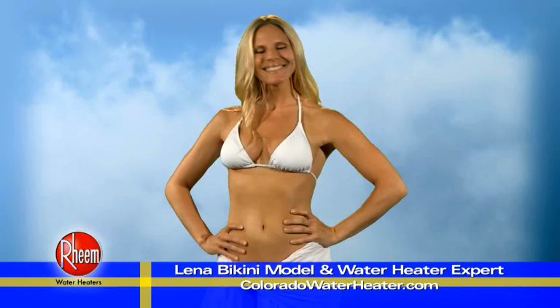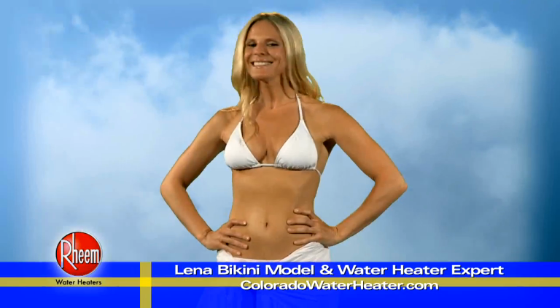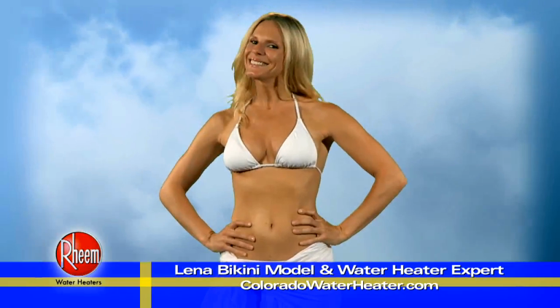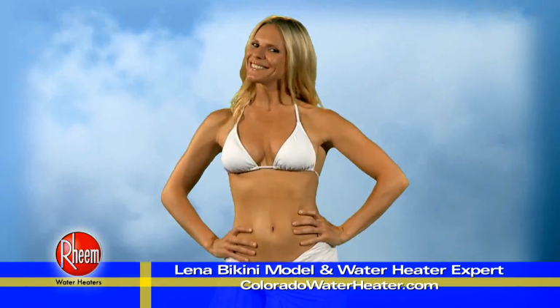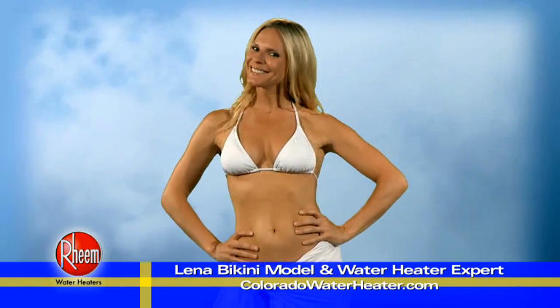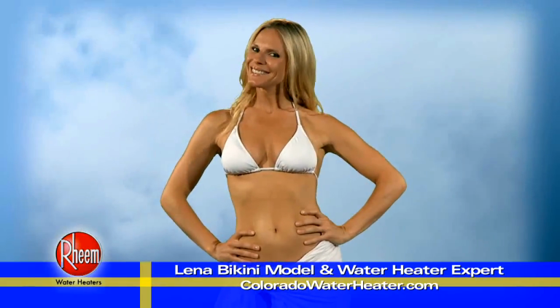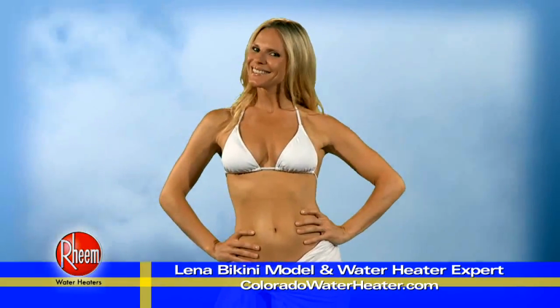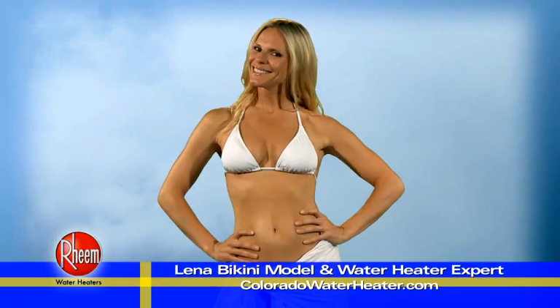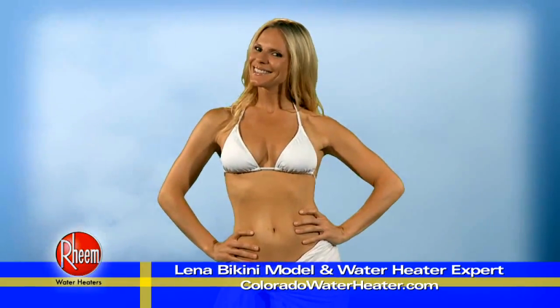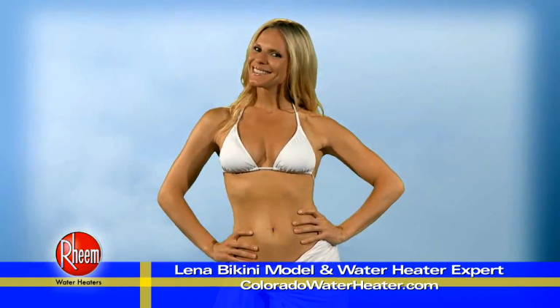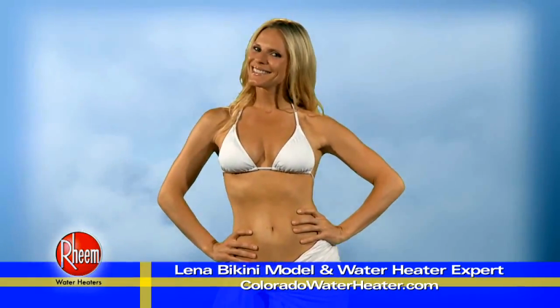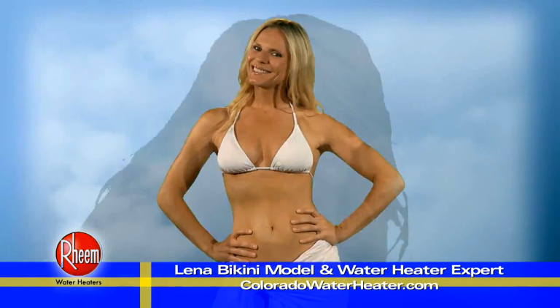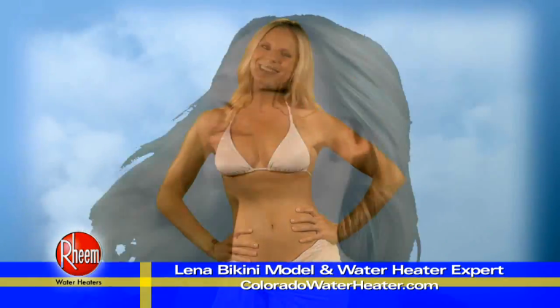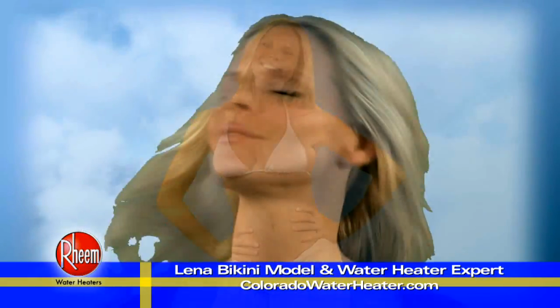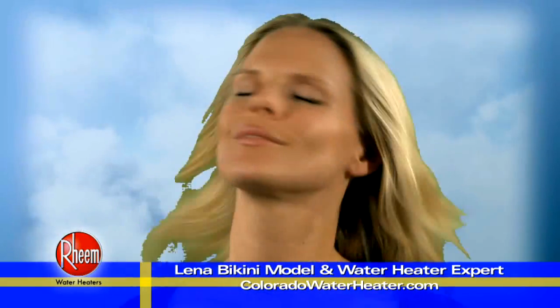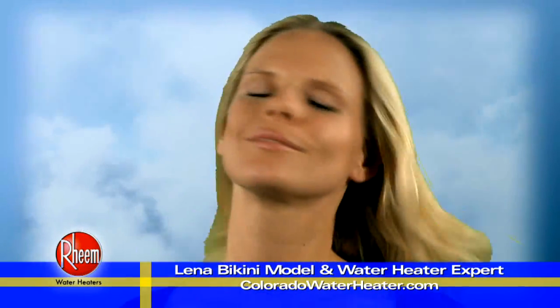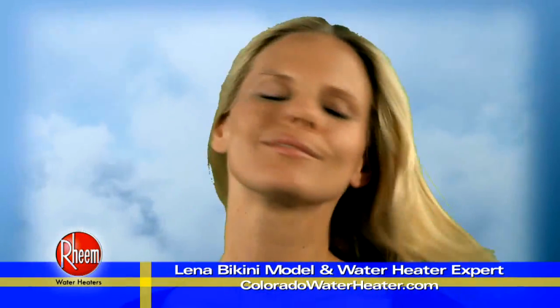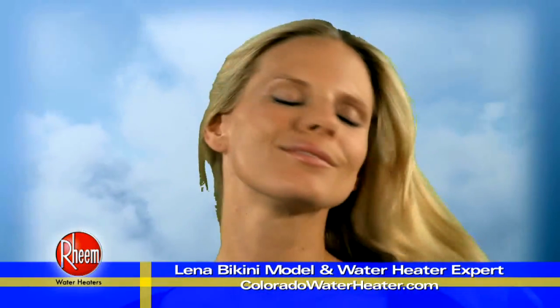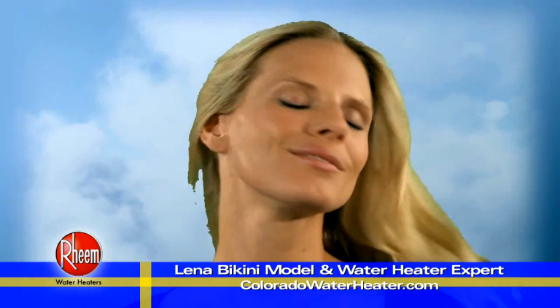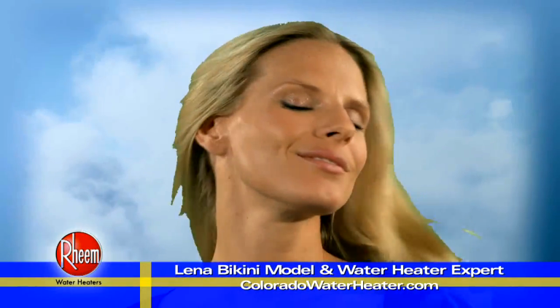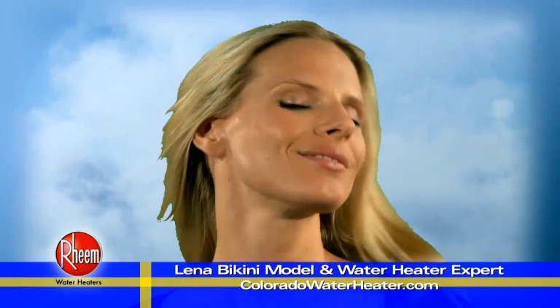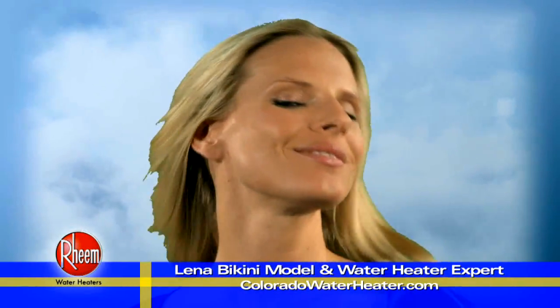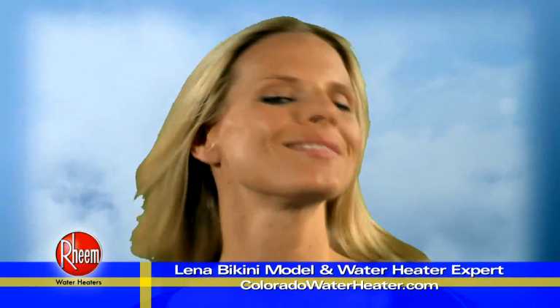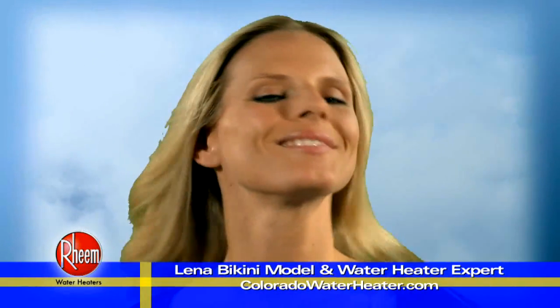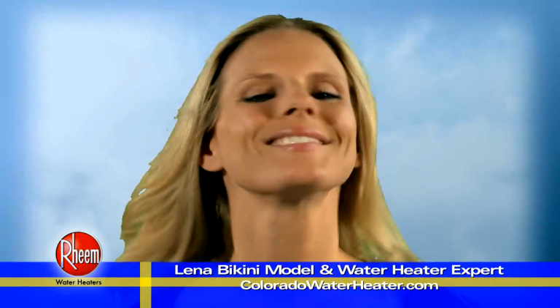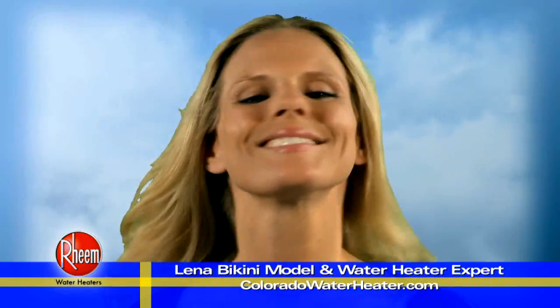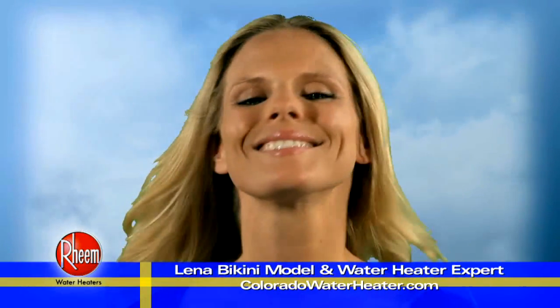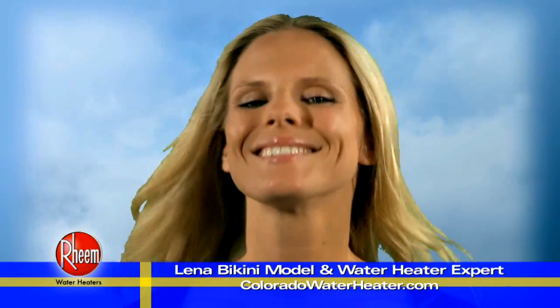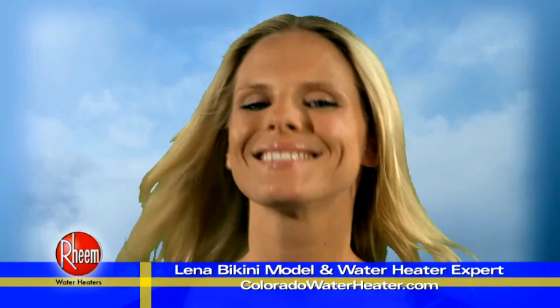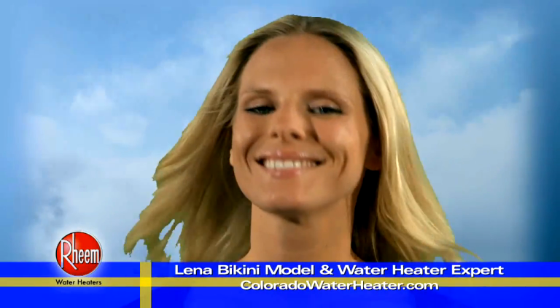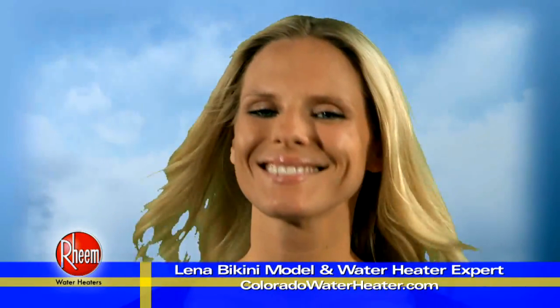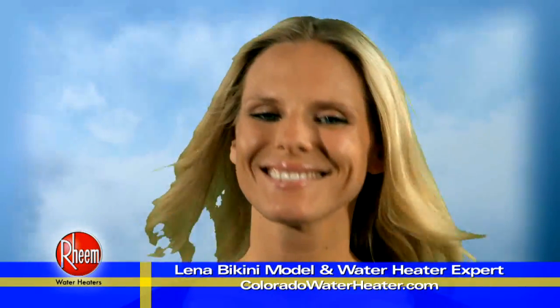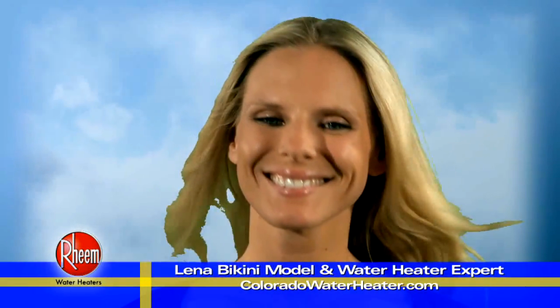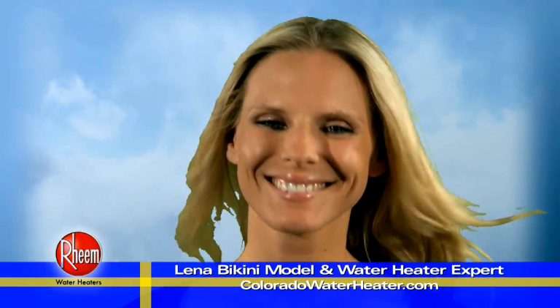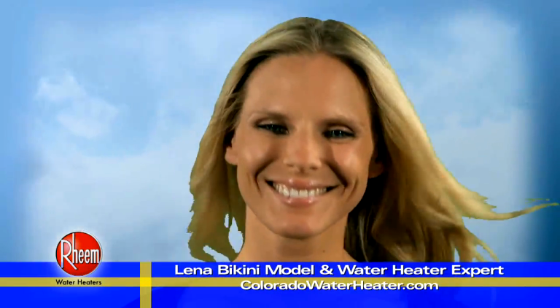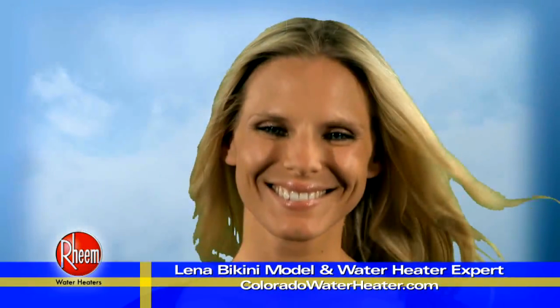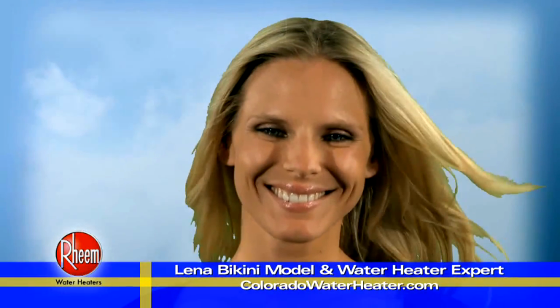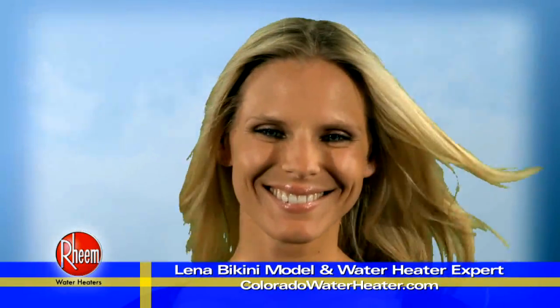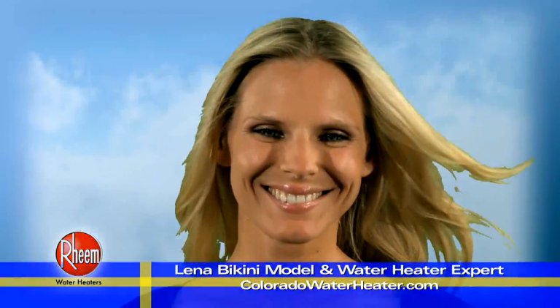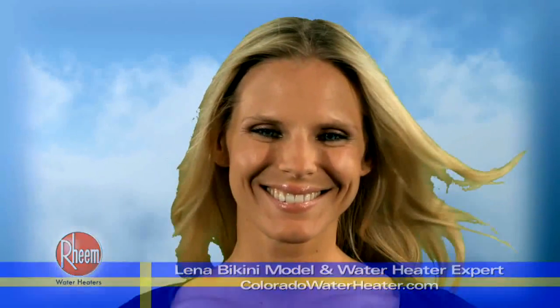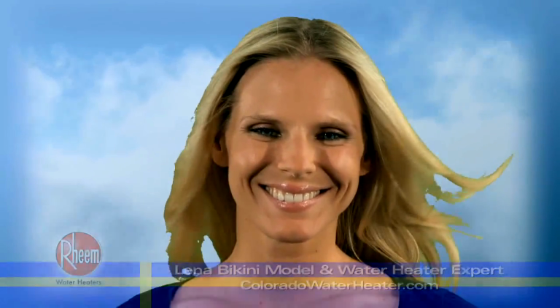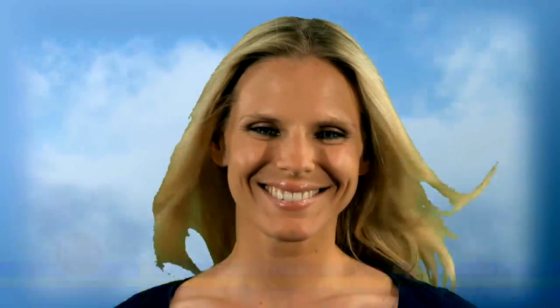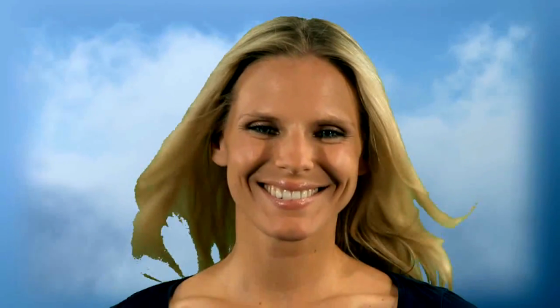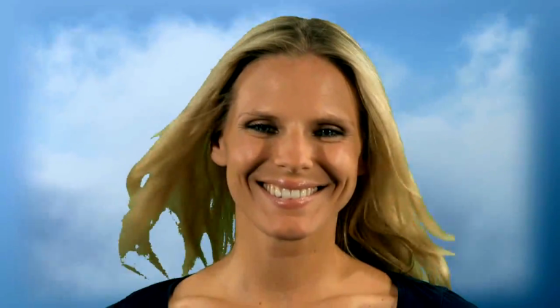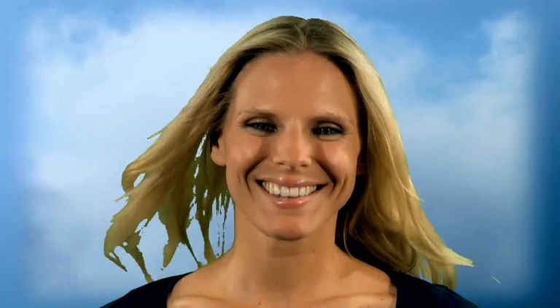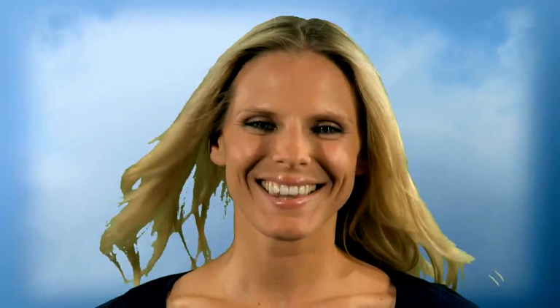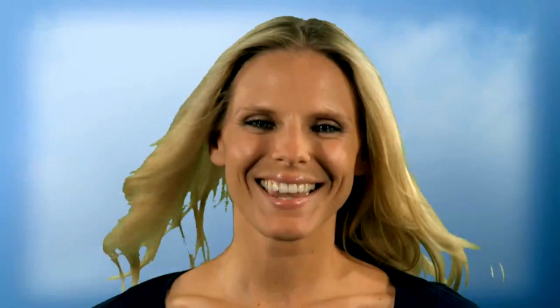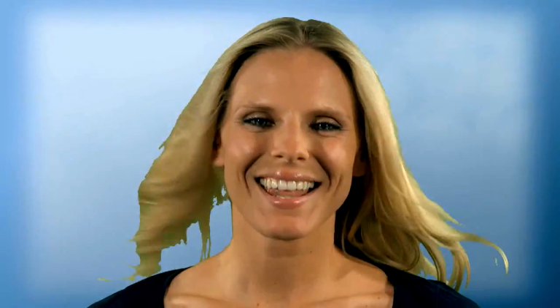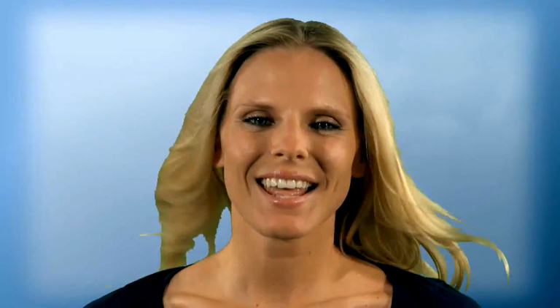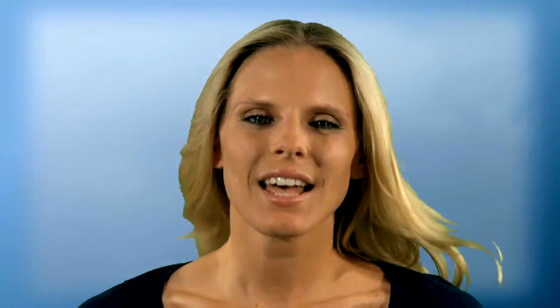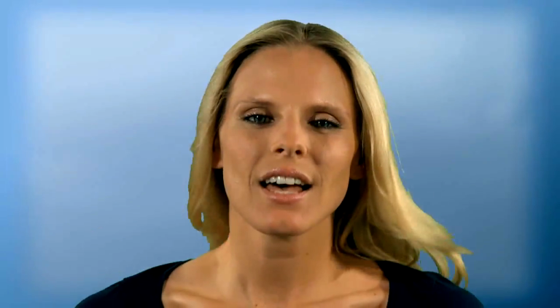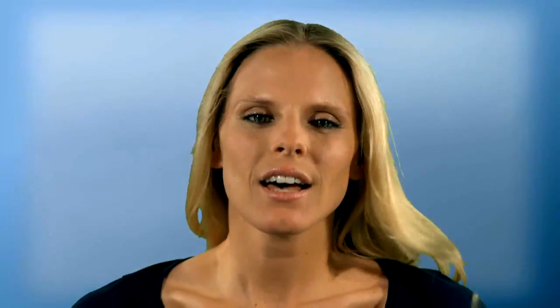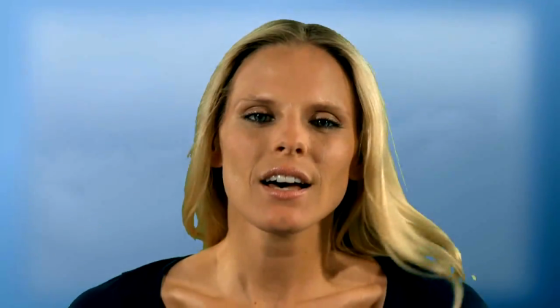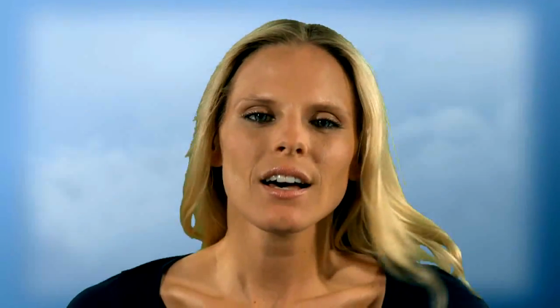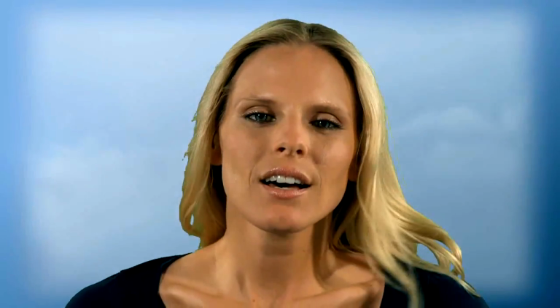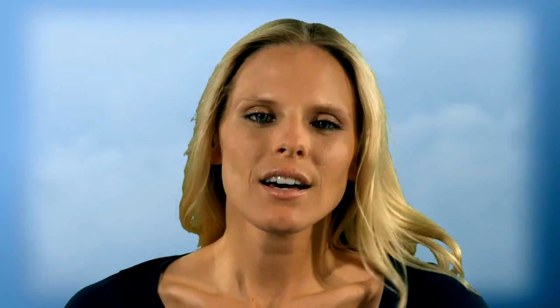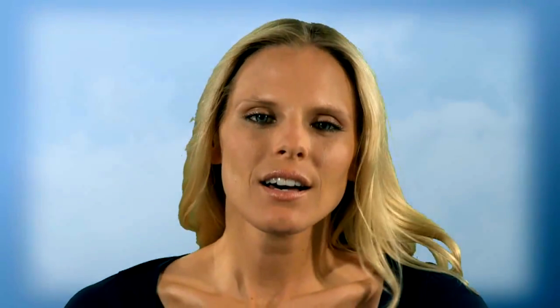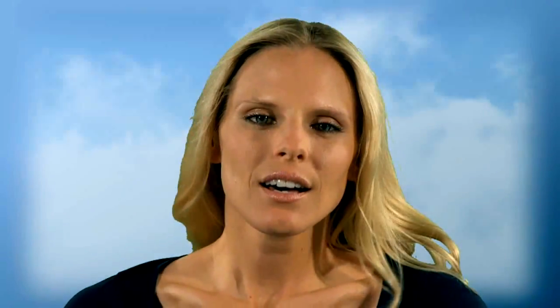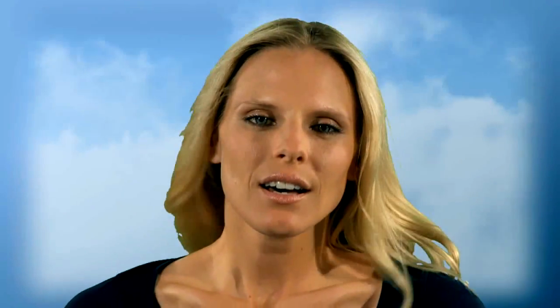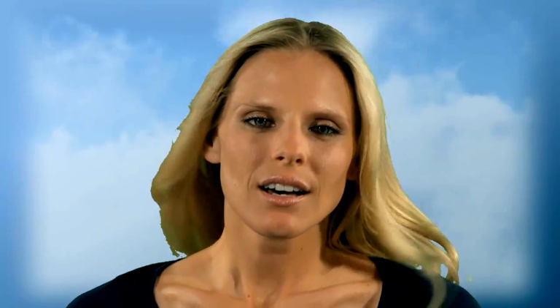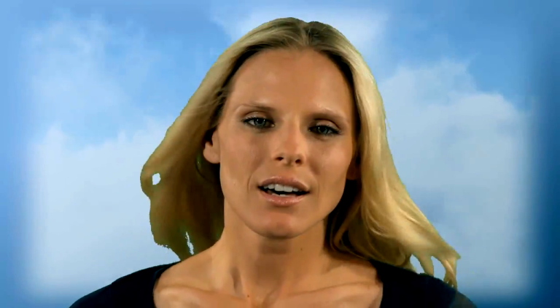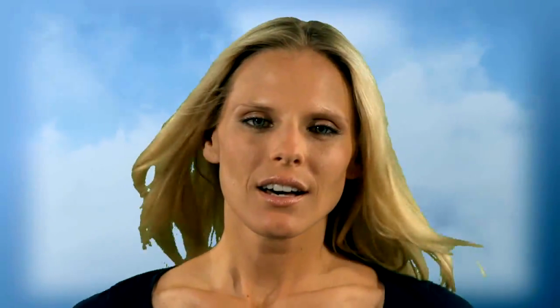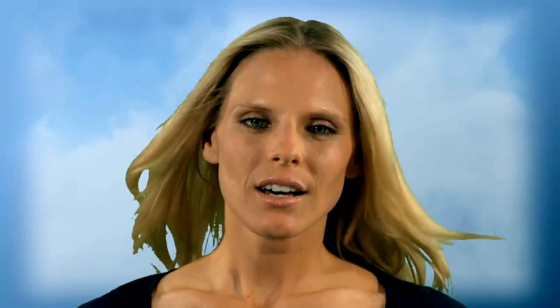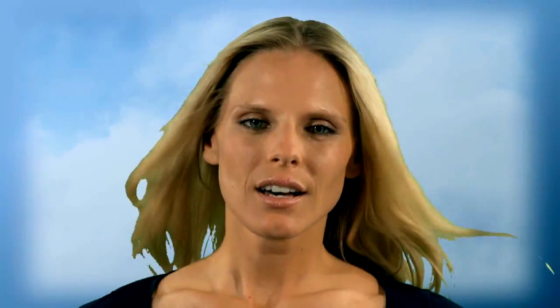Hey, hey! I'm your Swedish bikini model Lina and I'm here to show you how to troubleshoot your water heater.